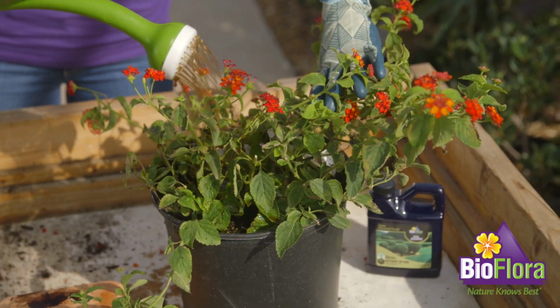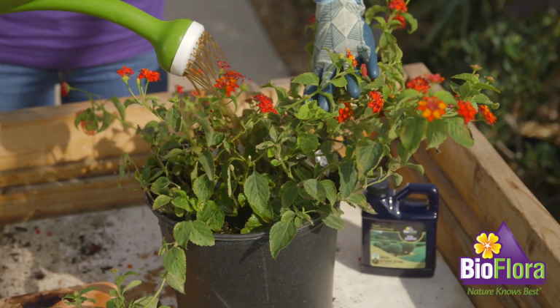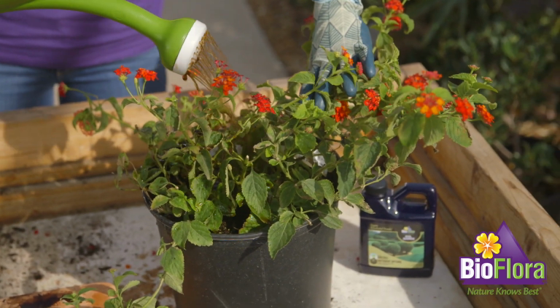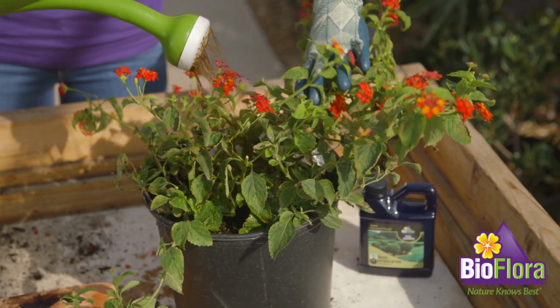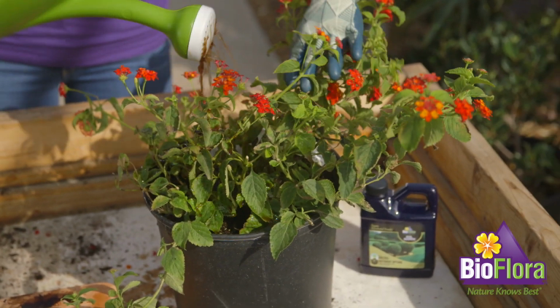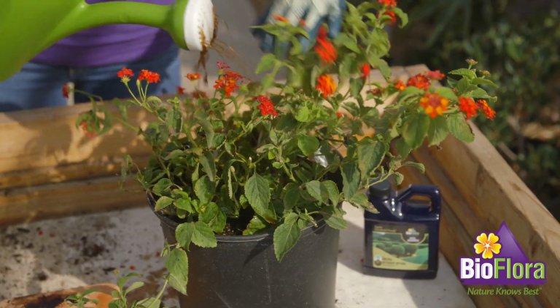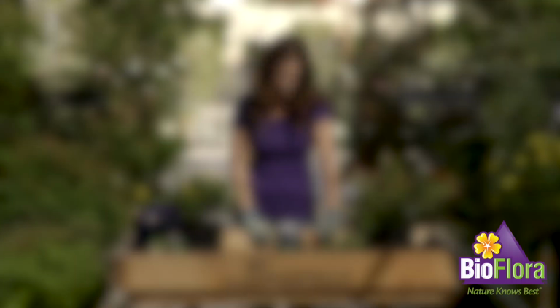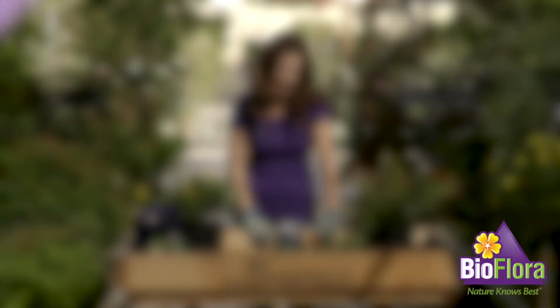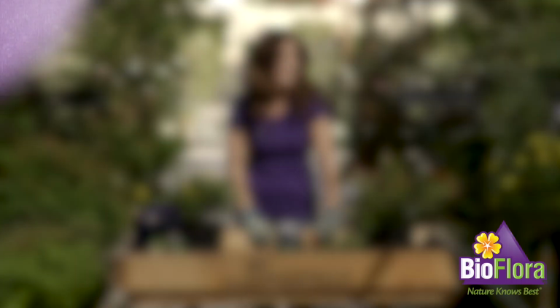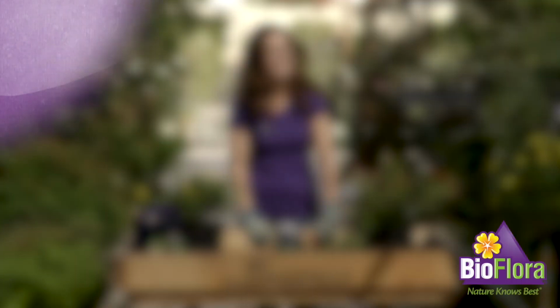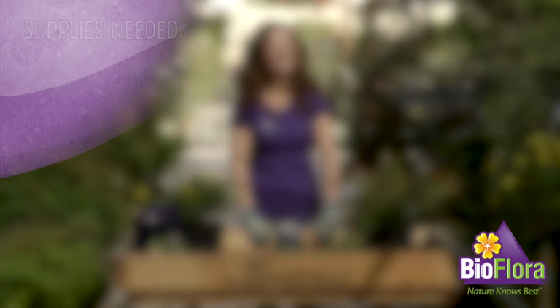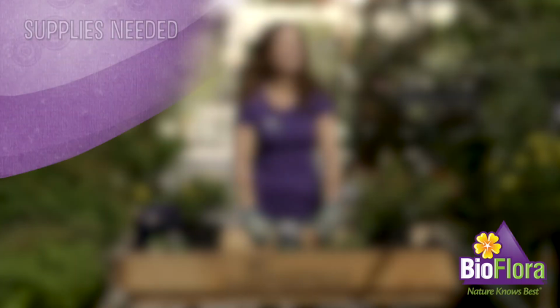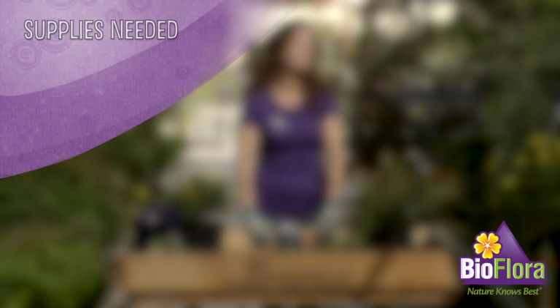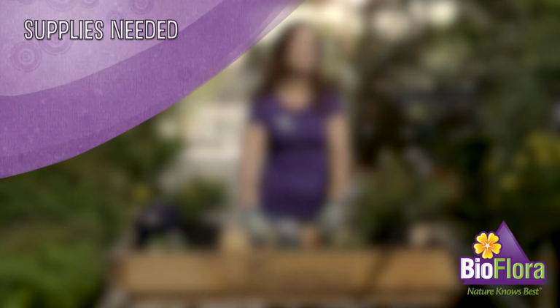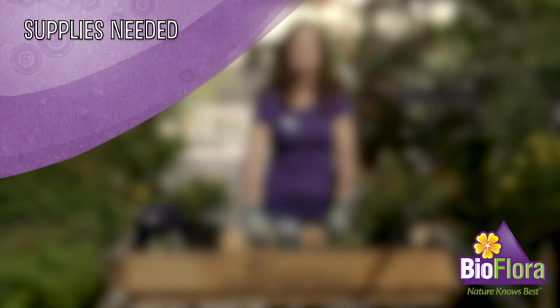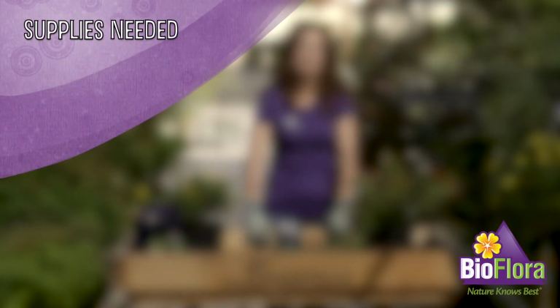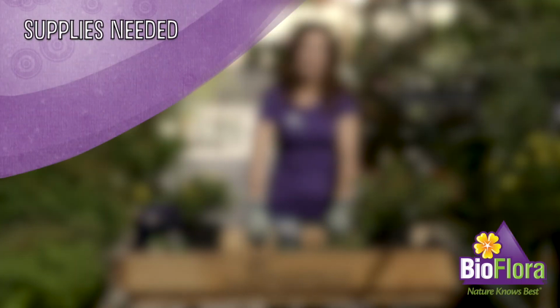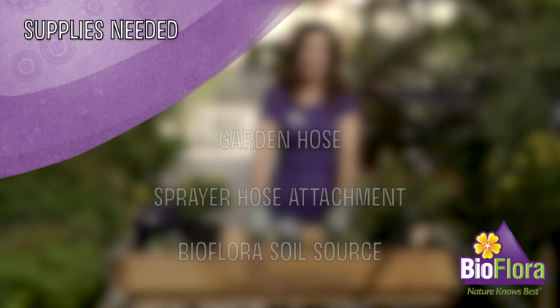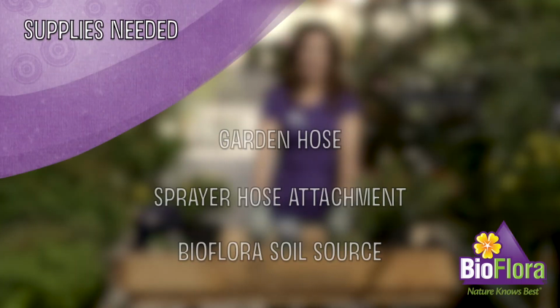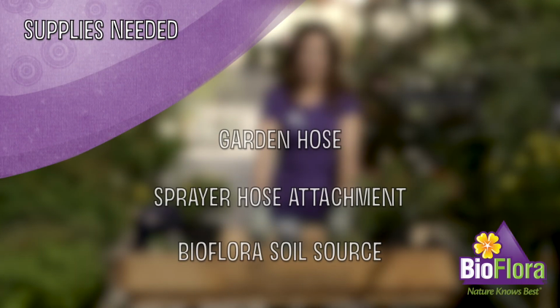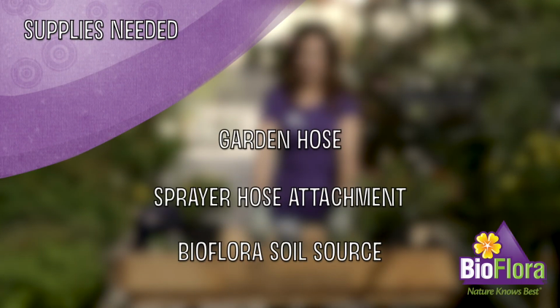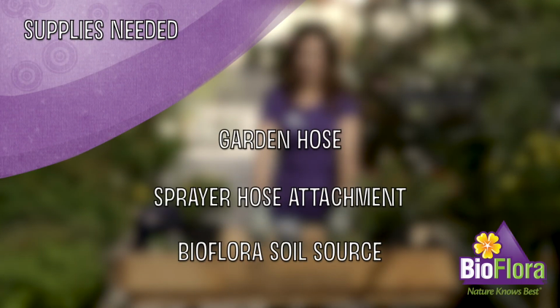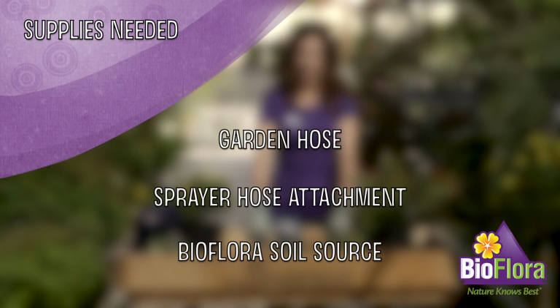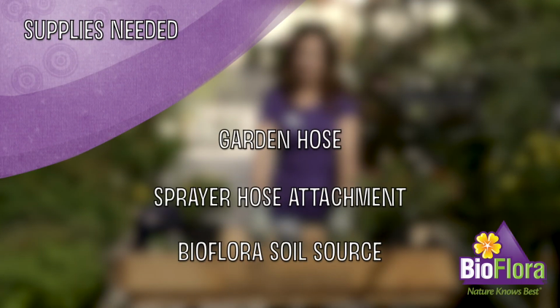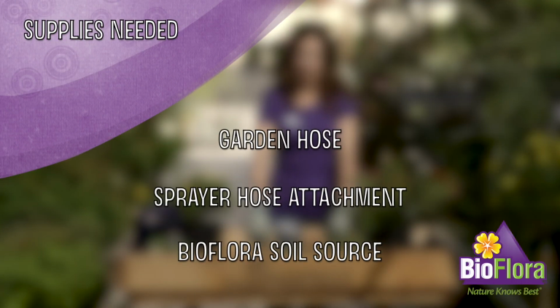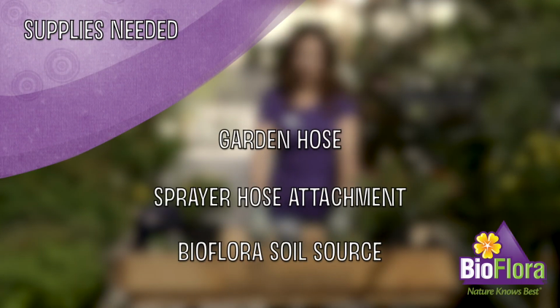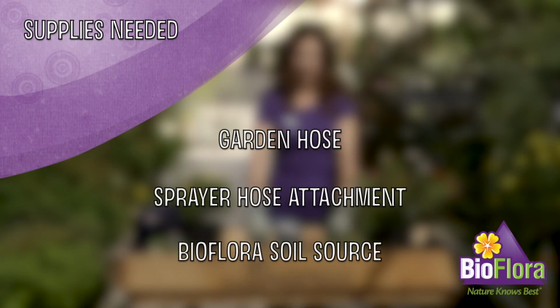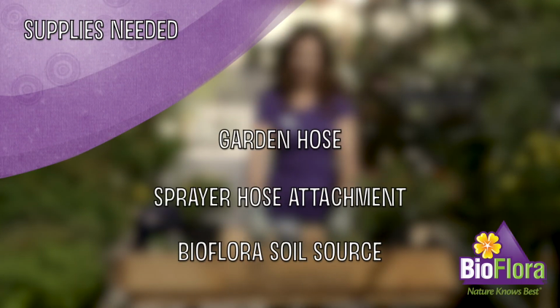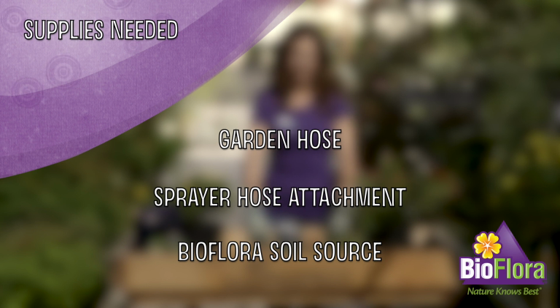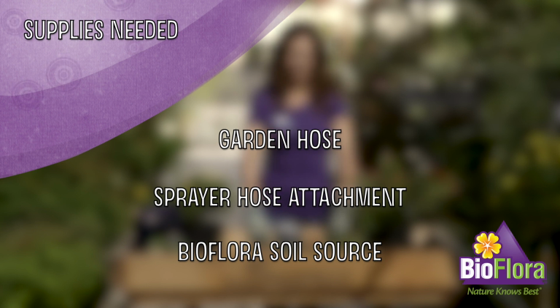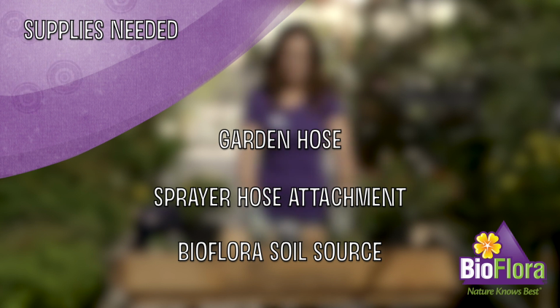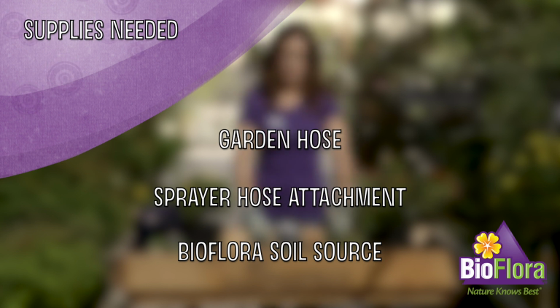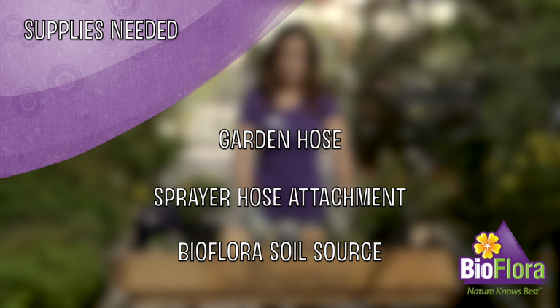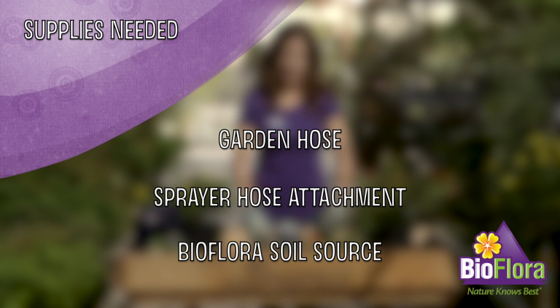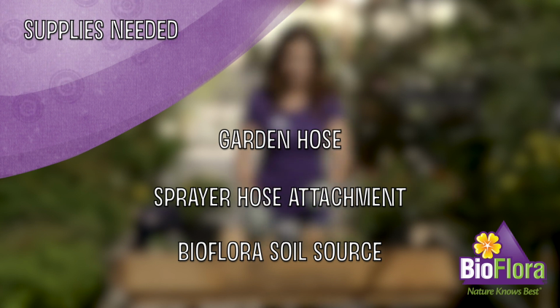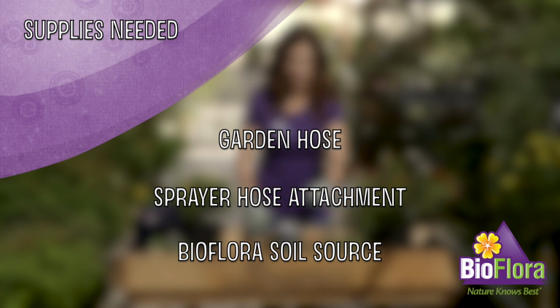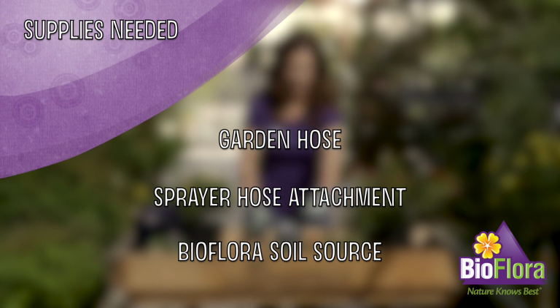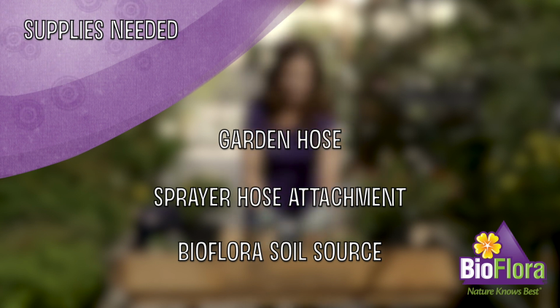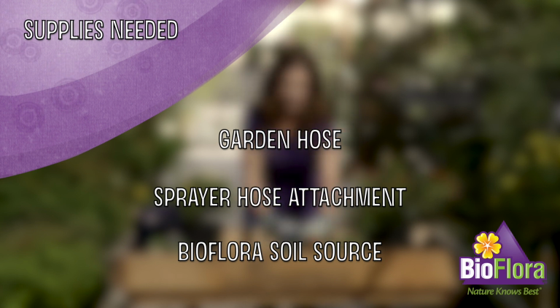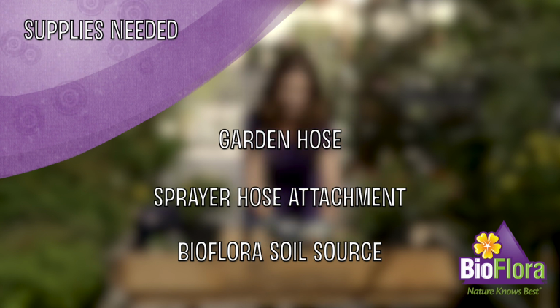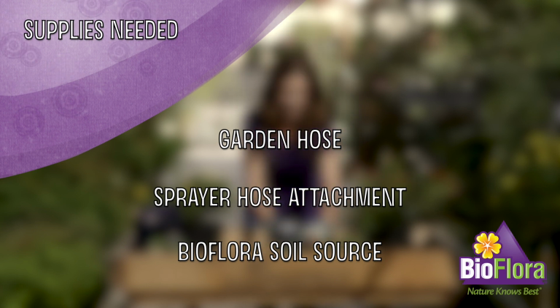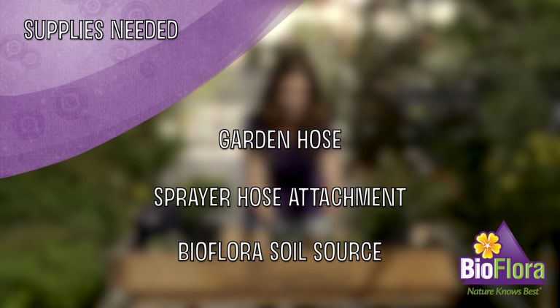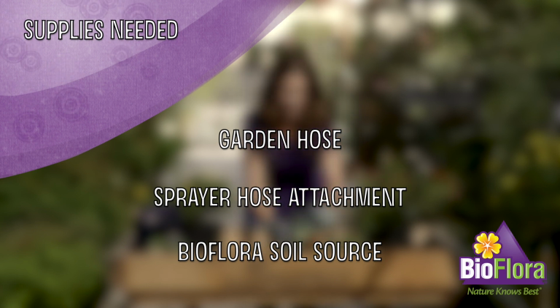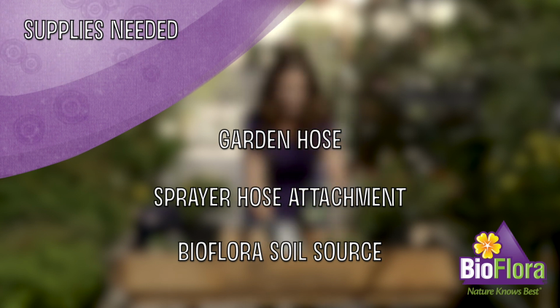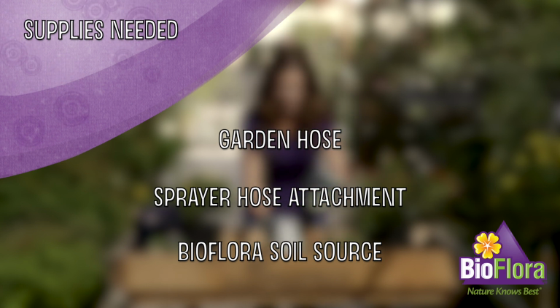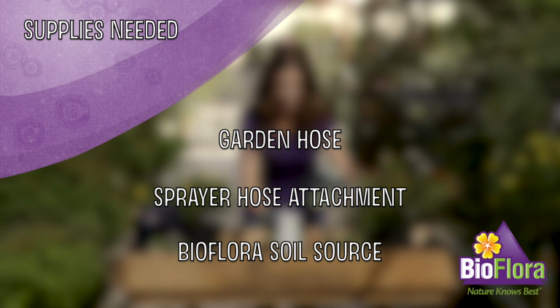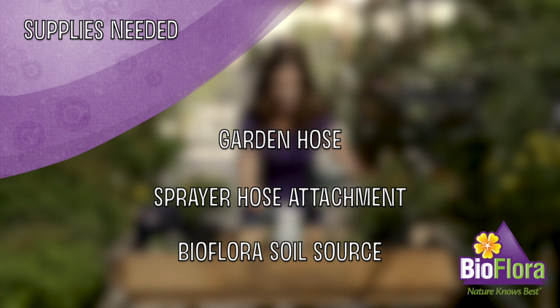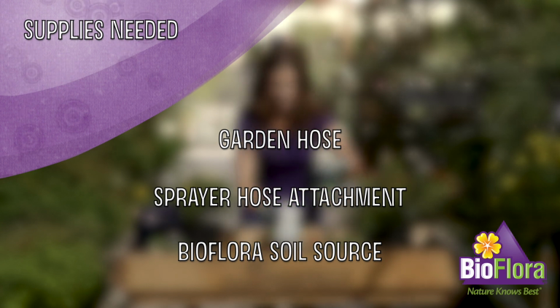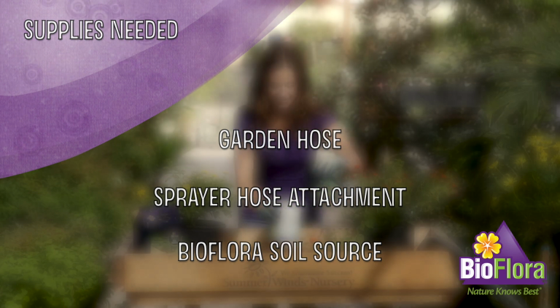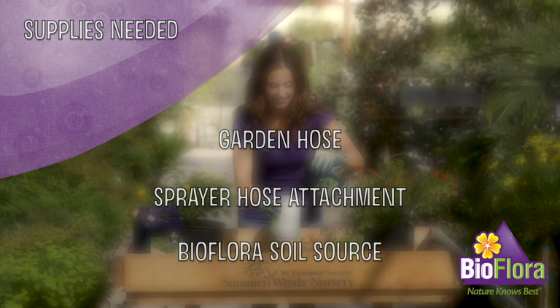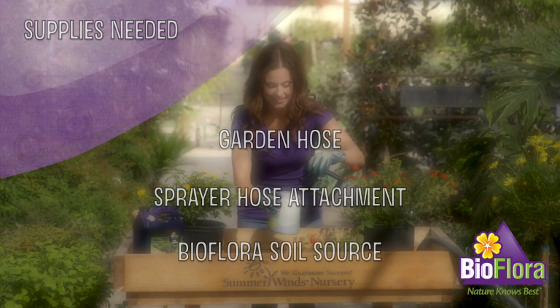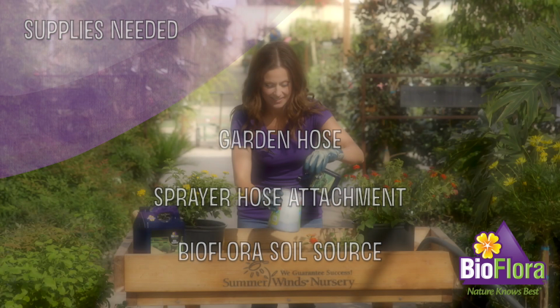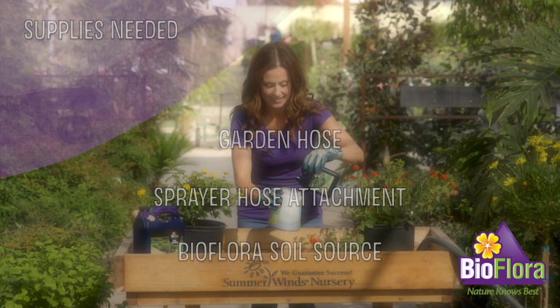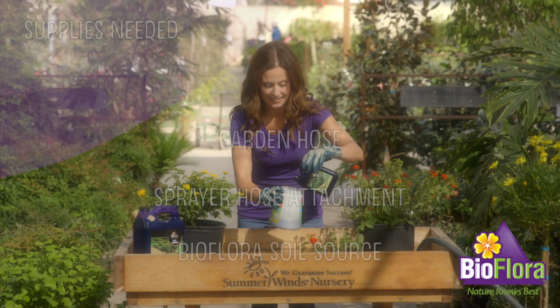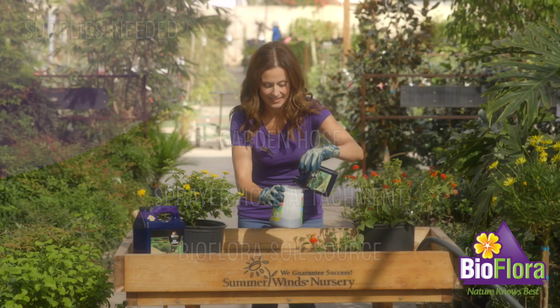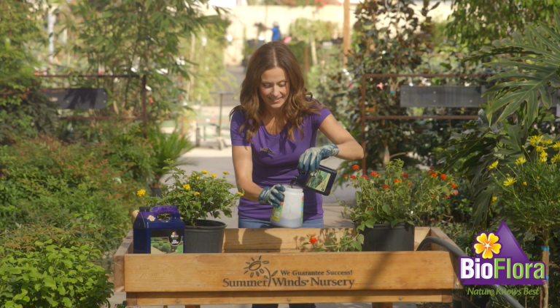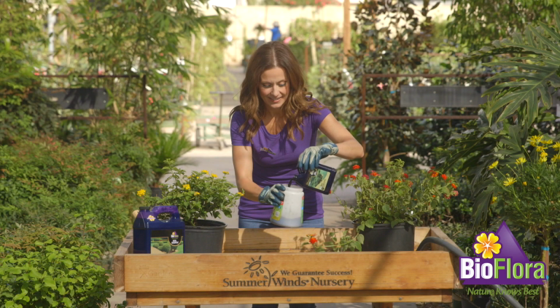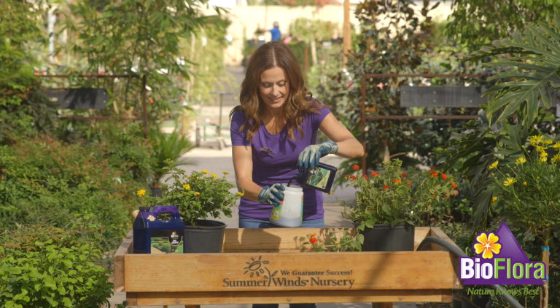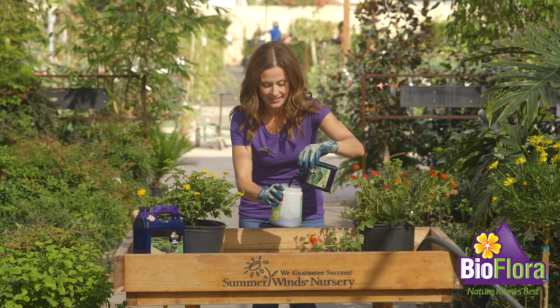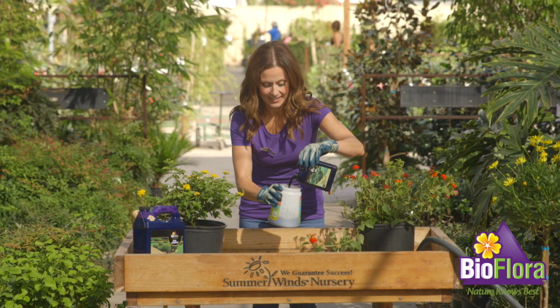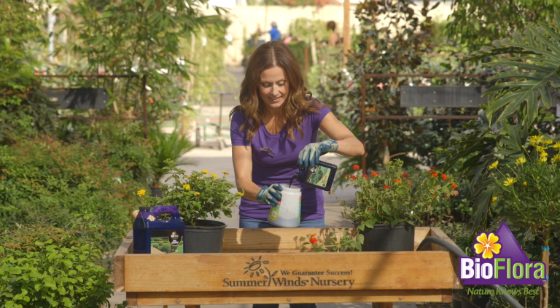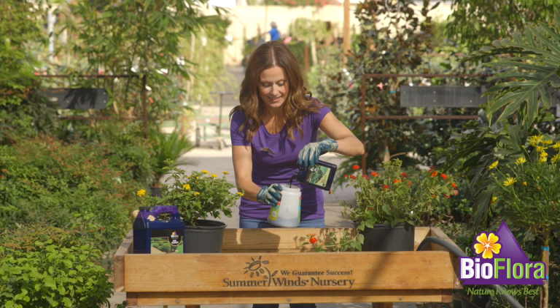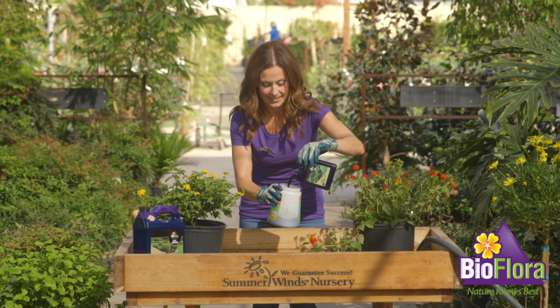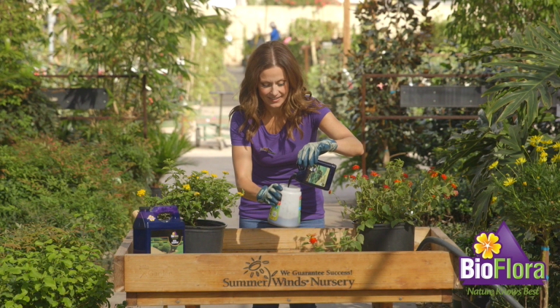Soil application for turf. What you'll need is a garden hose with hose-end sprayer and Soil Source.